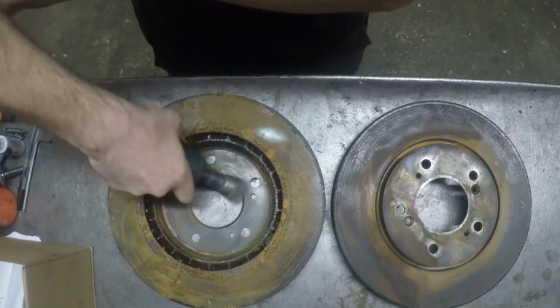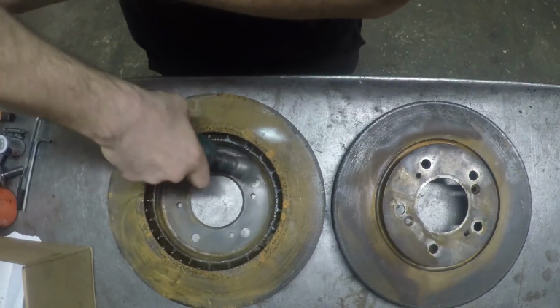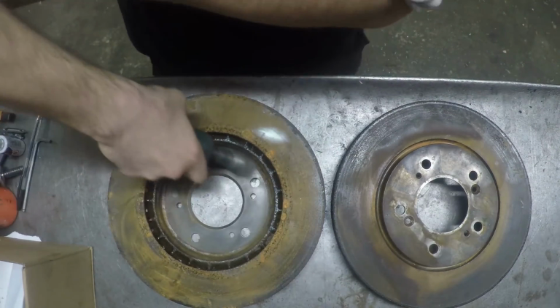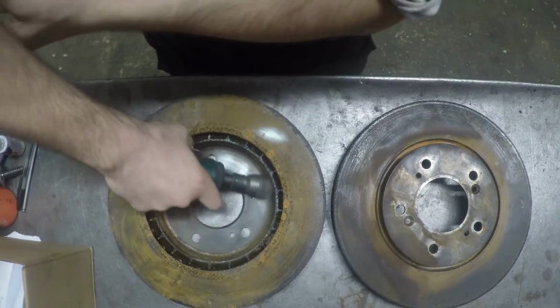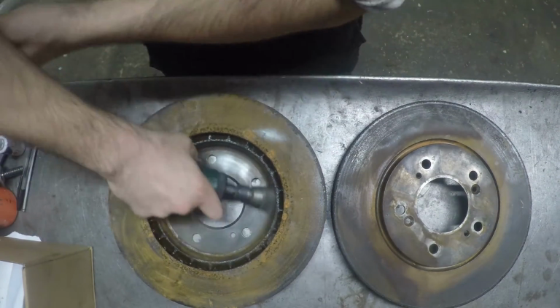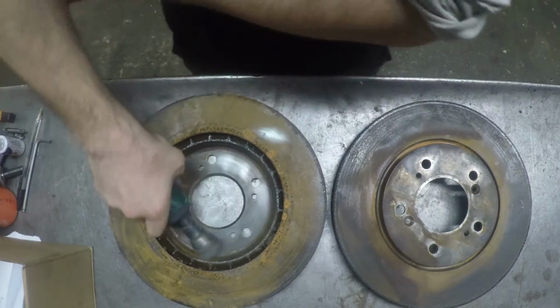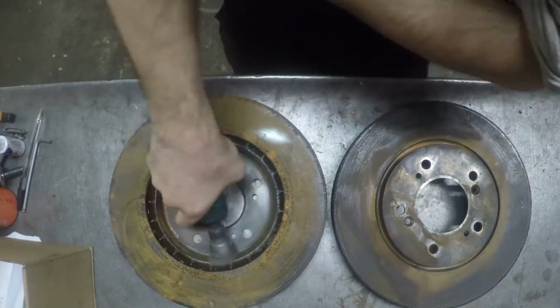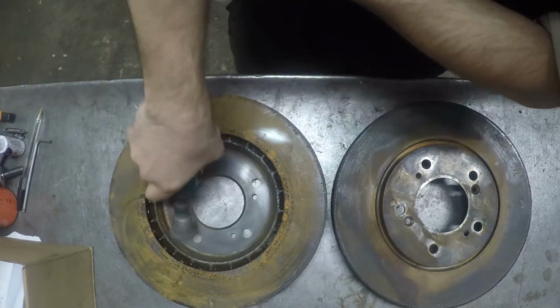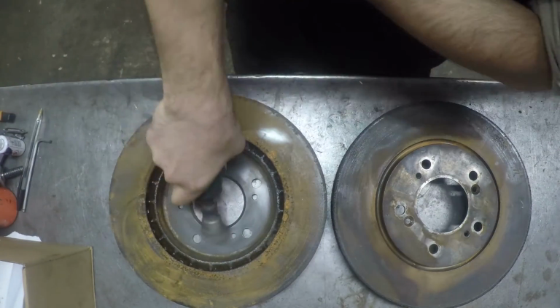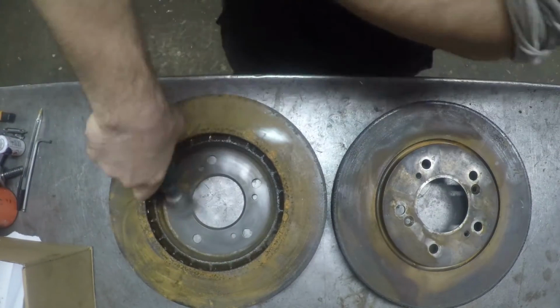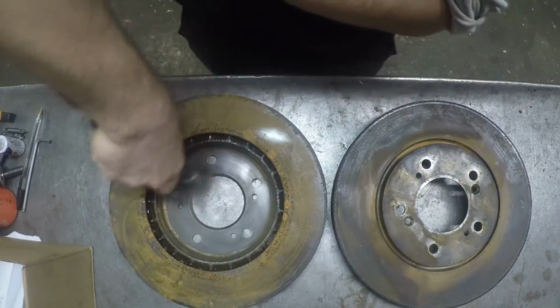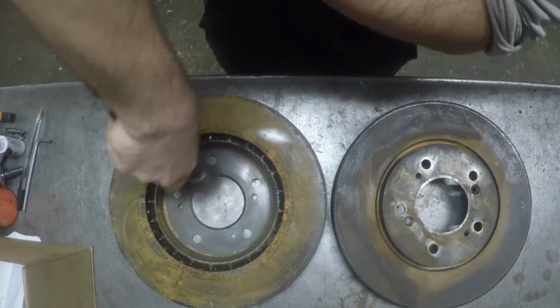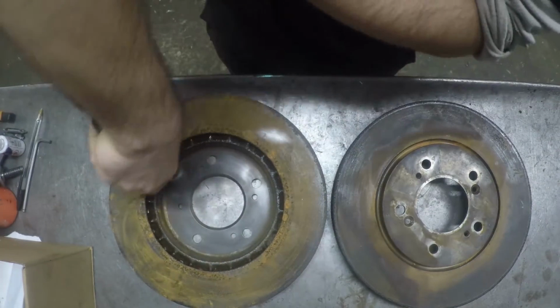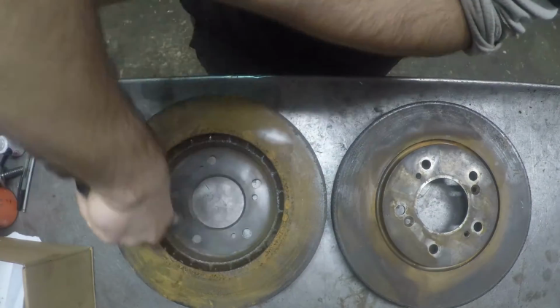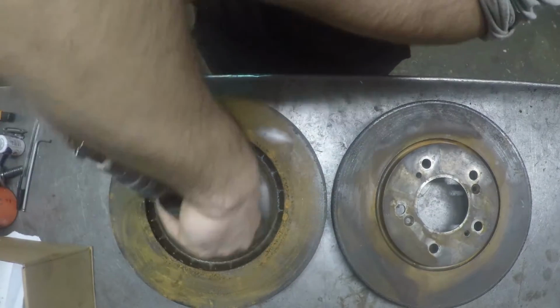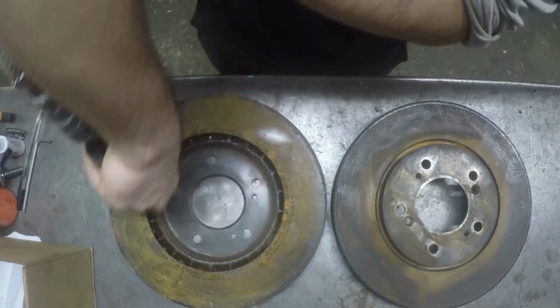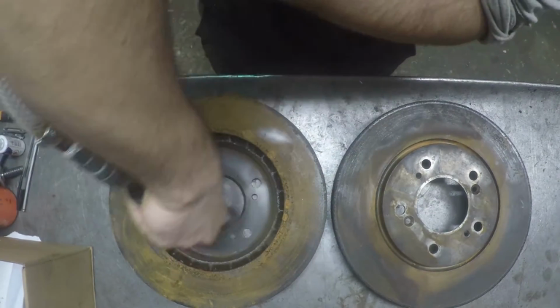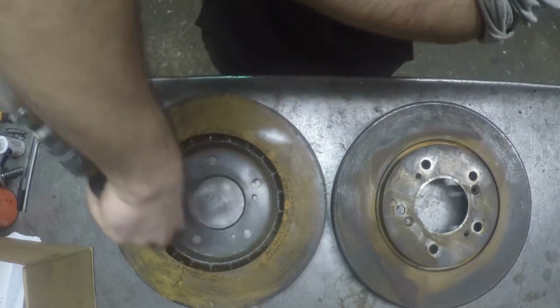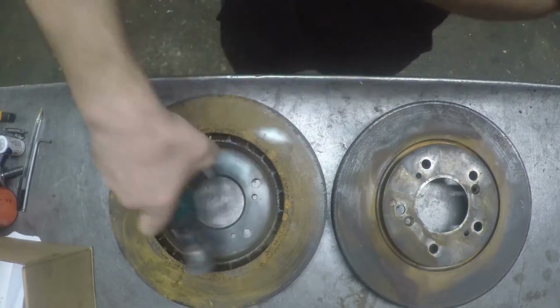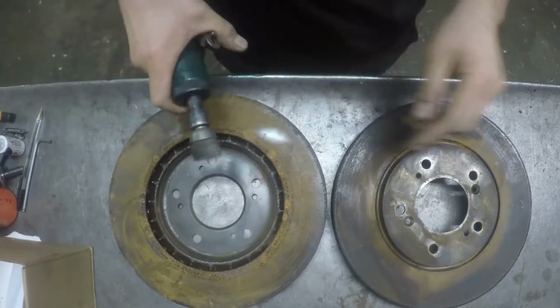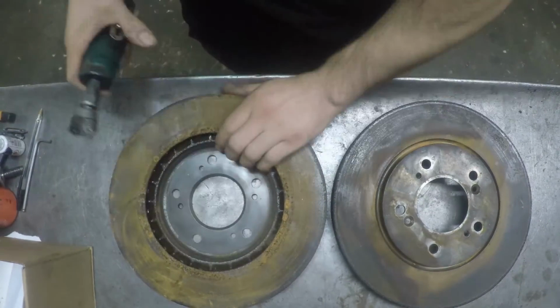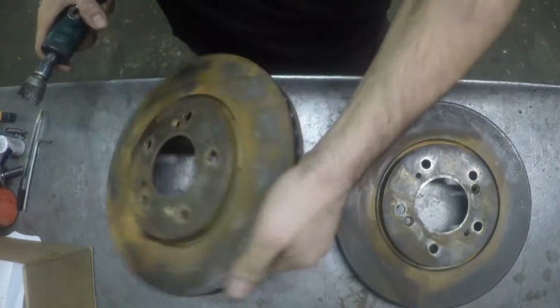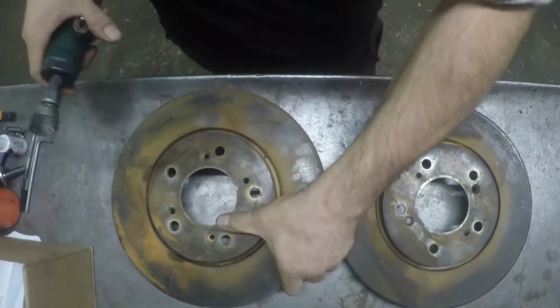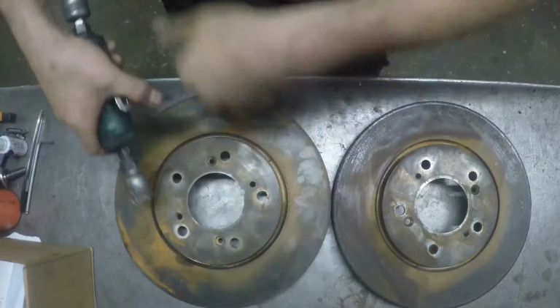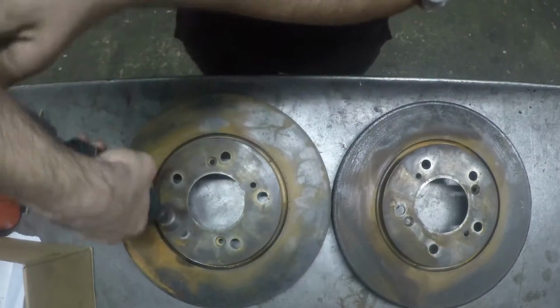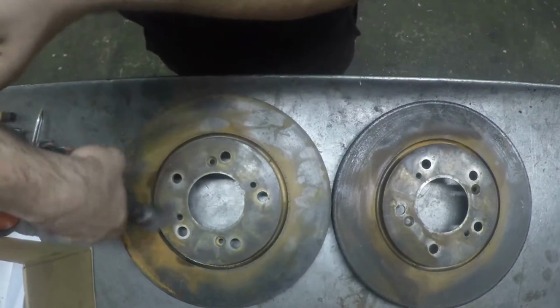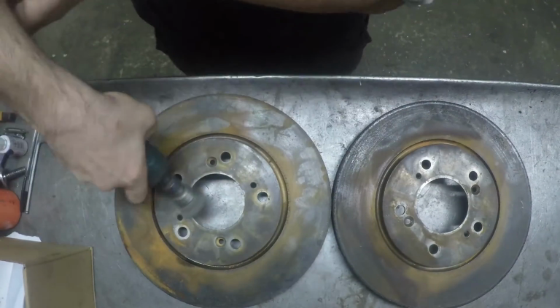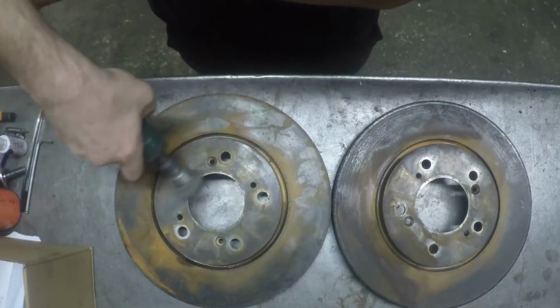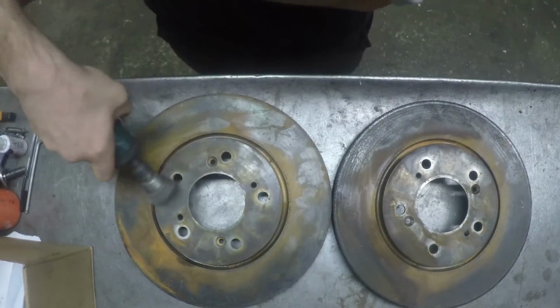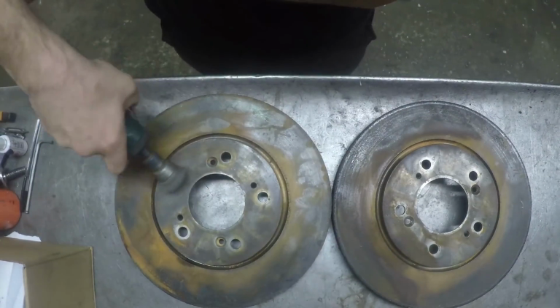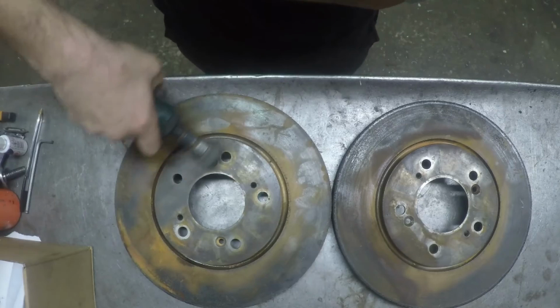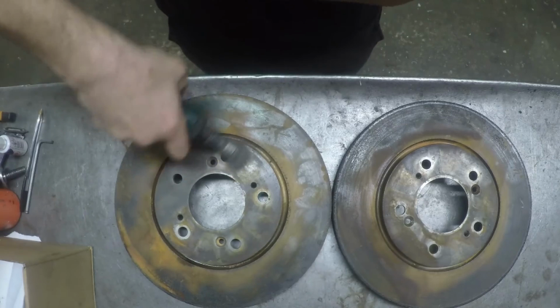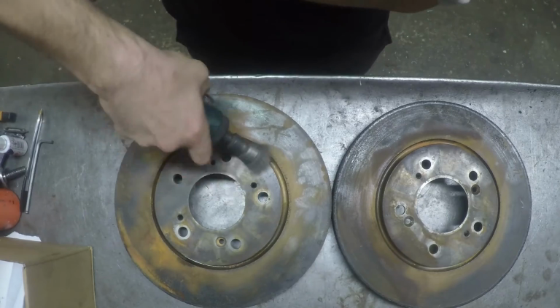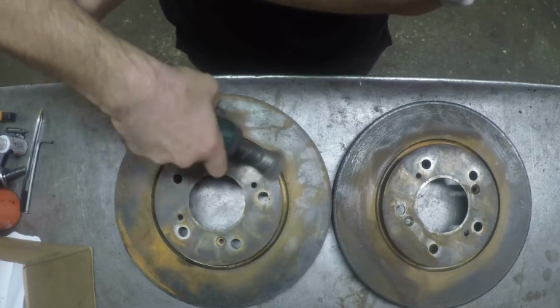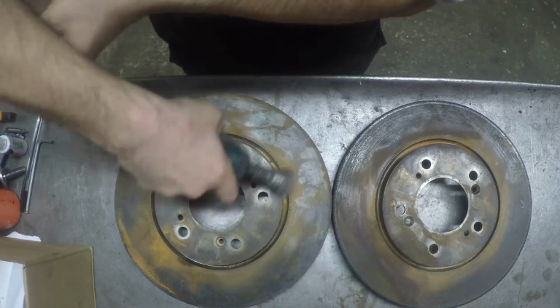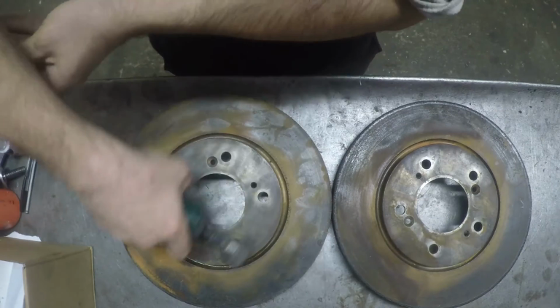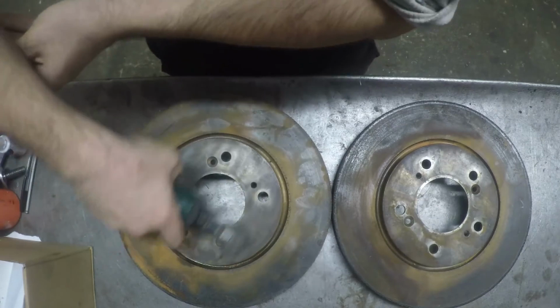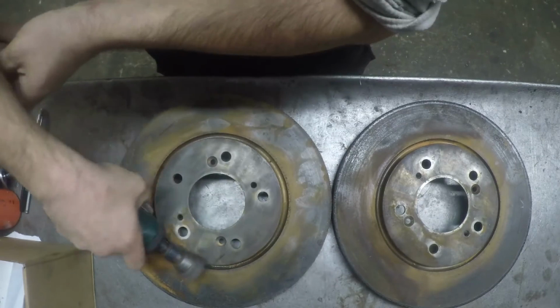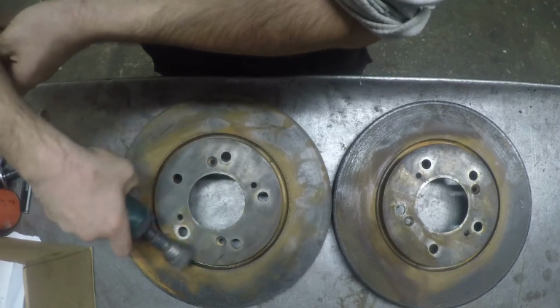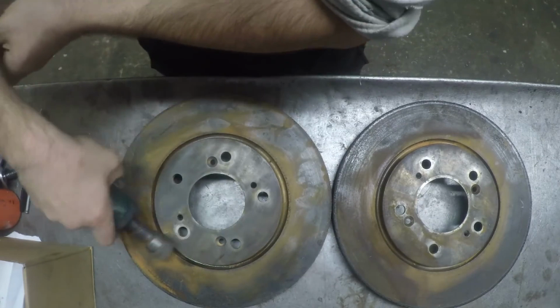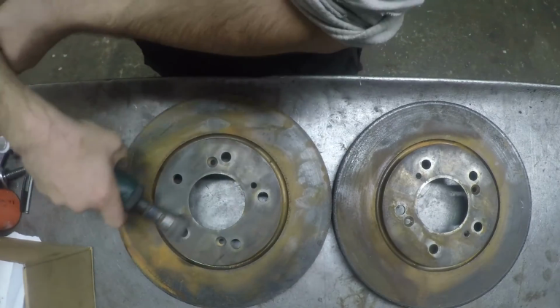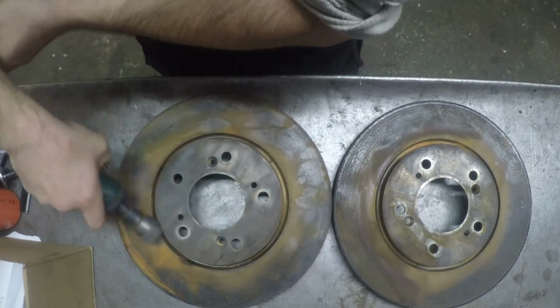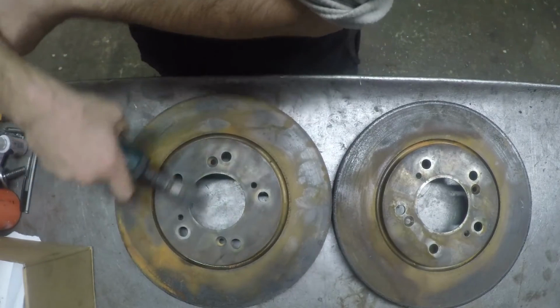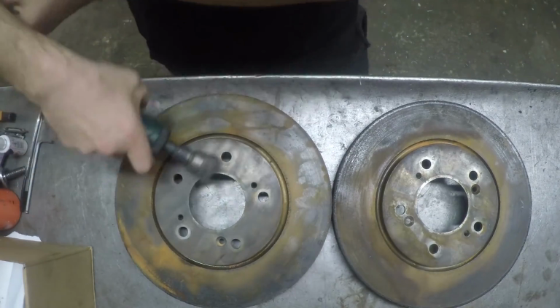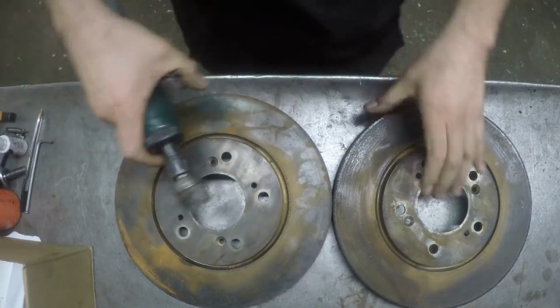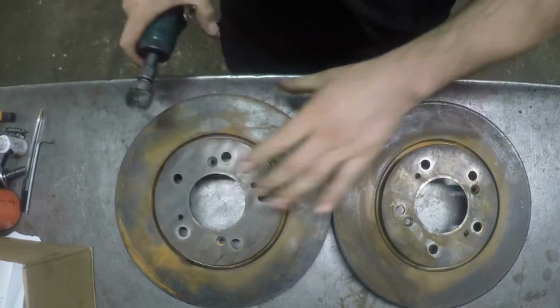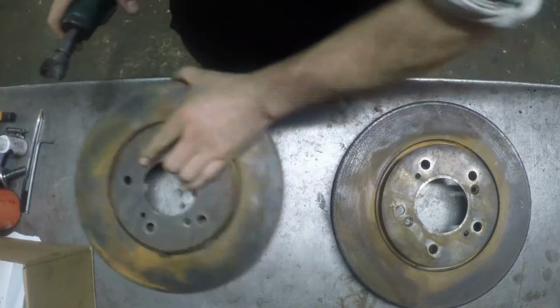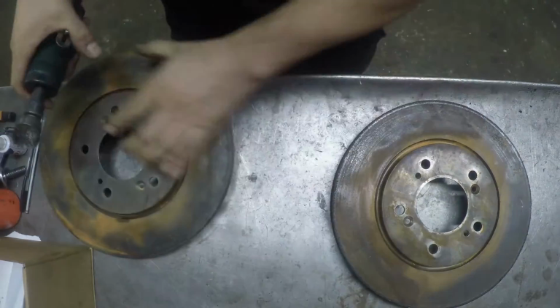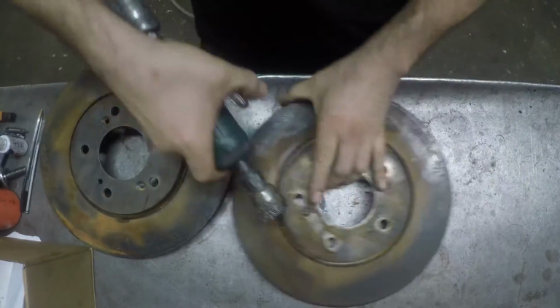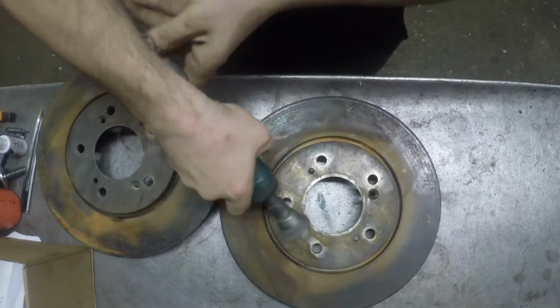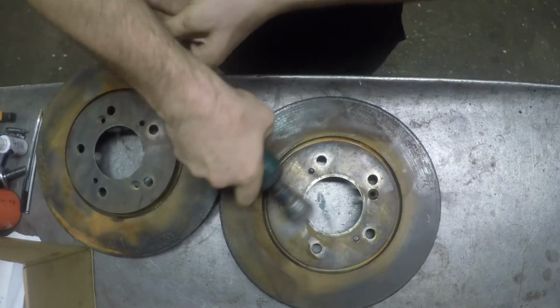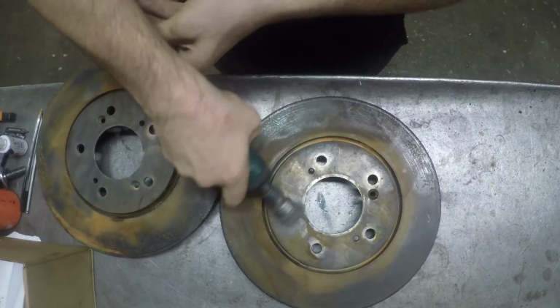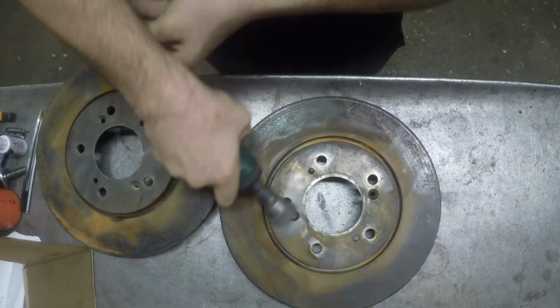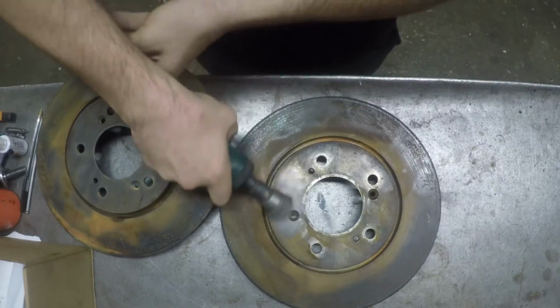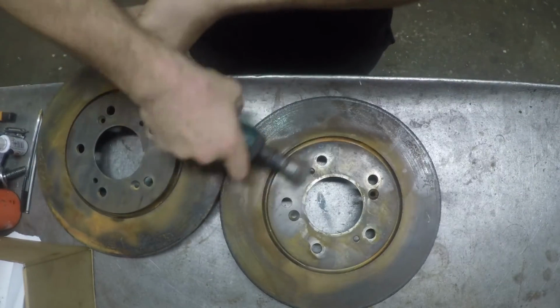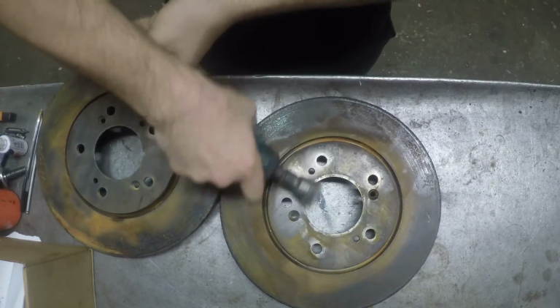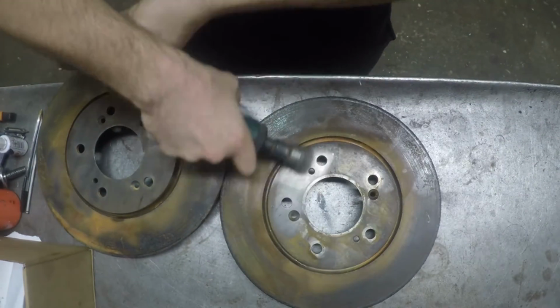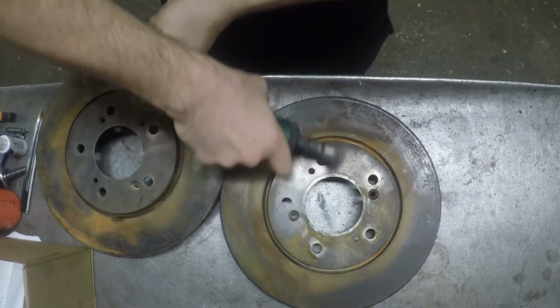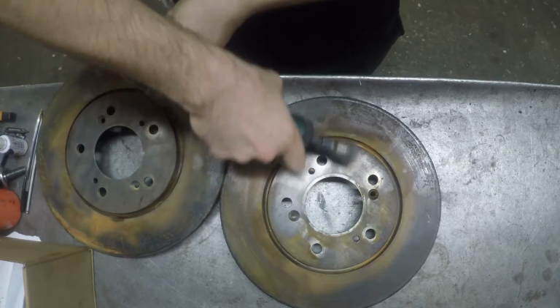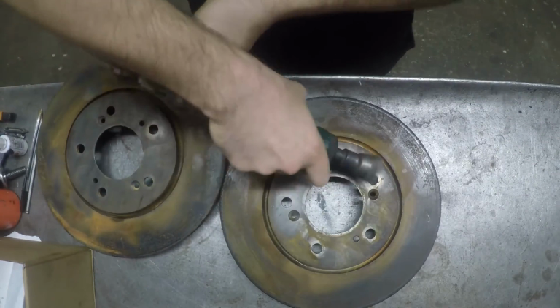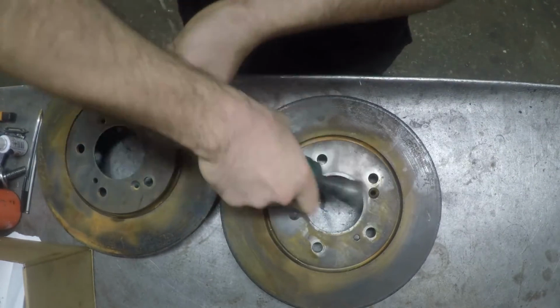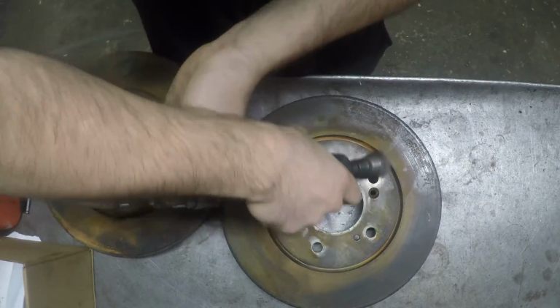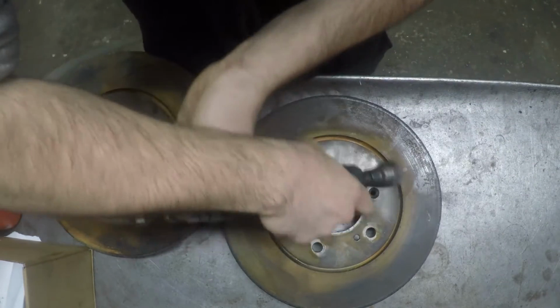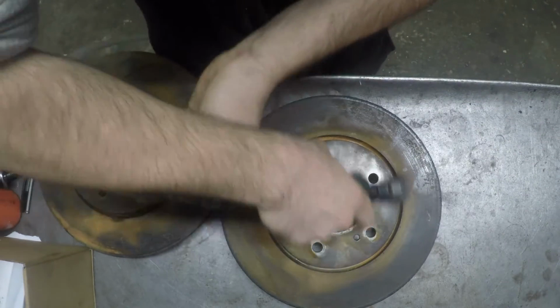These are the front discs from a first generation Honda NSX. In this video I'm going to skim one in the lathe and one on the mill using a rotary table.